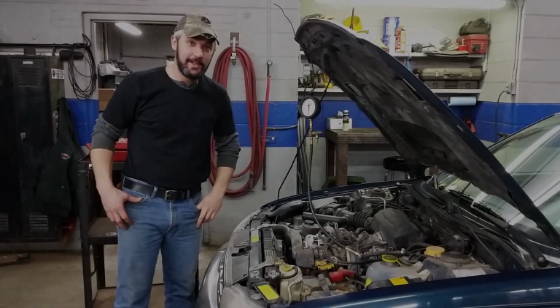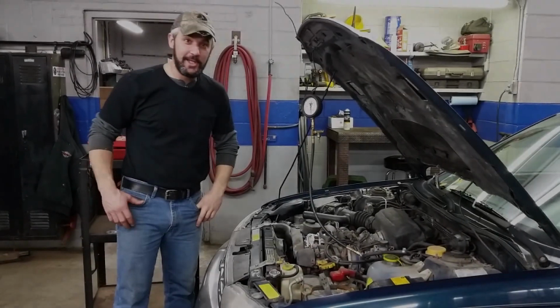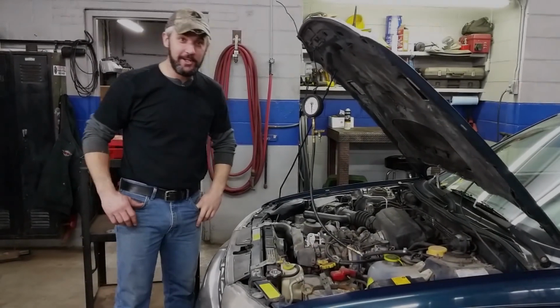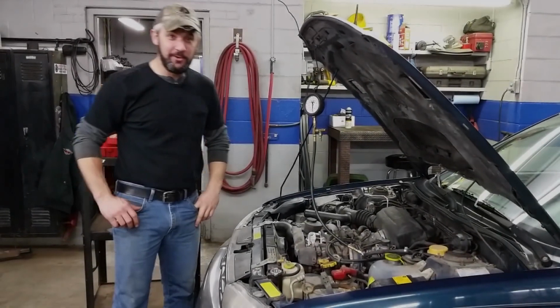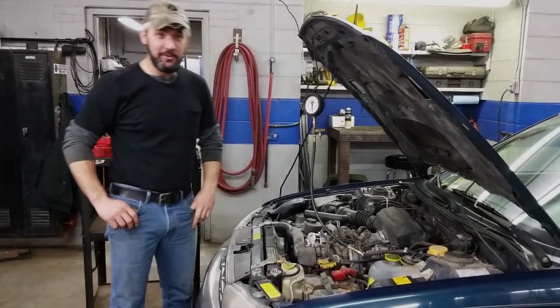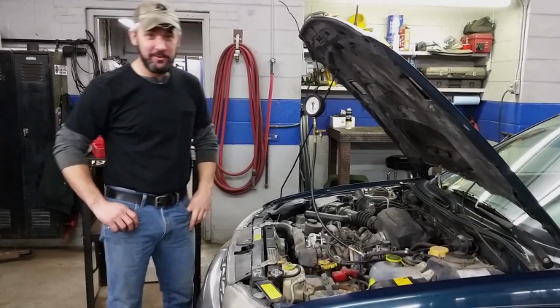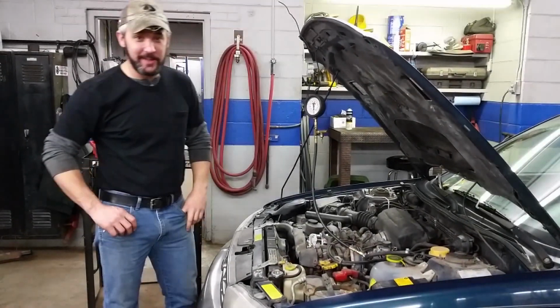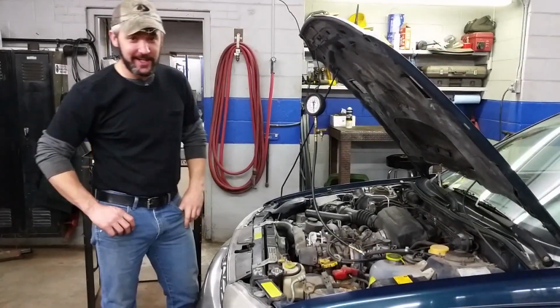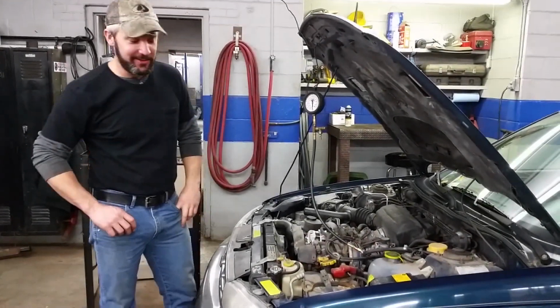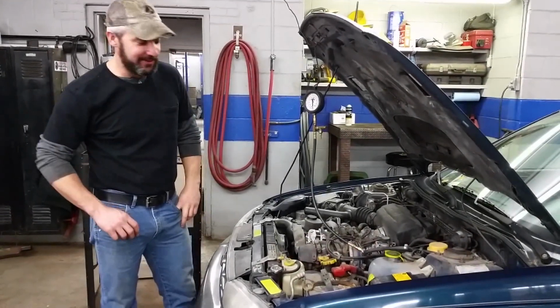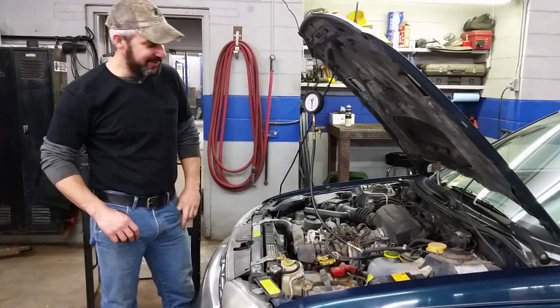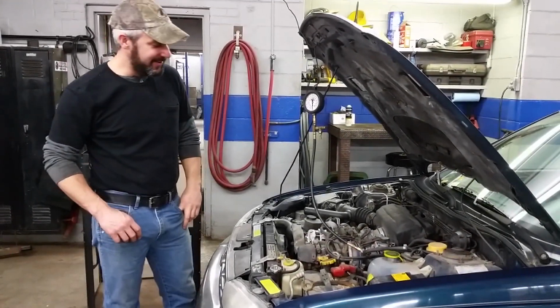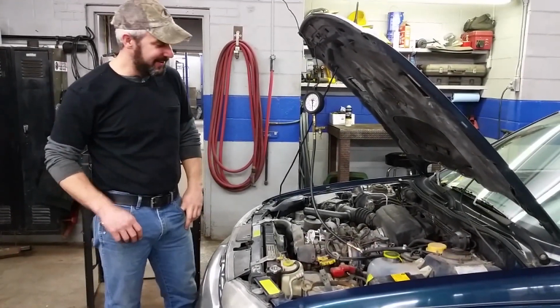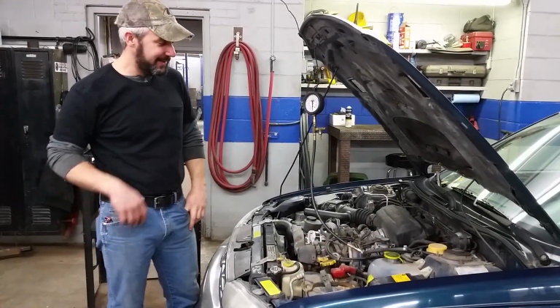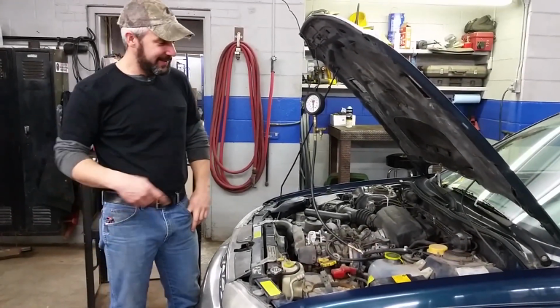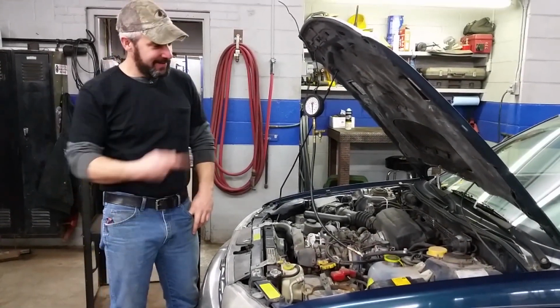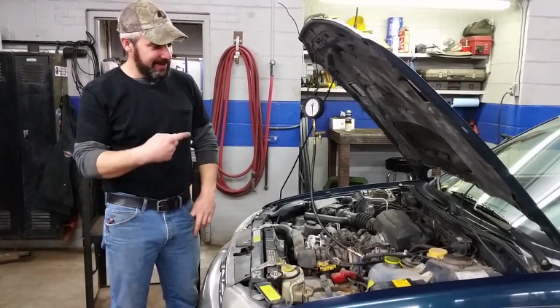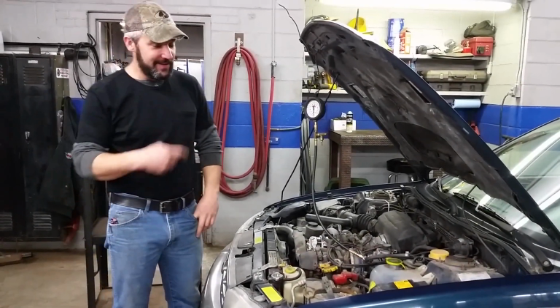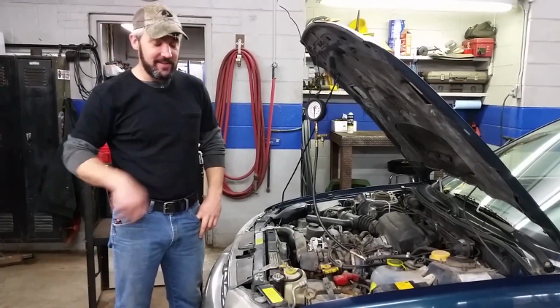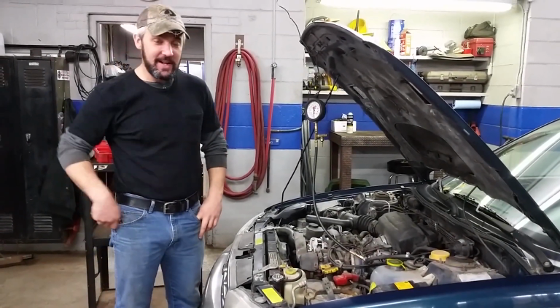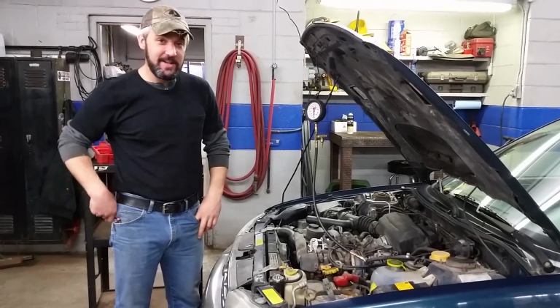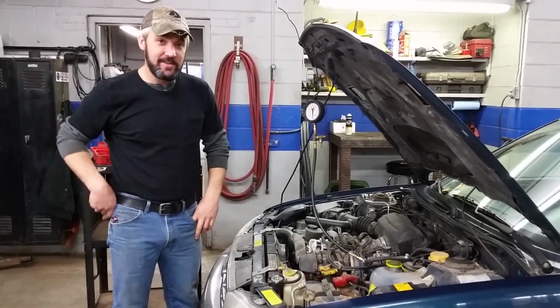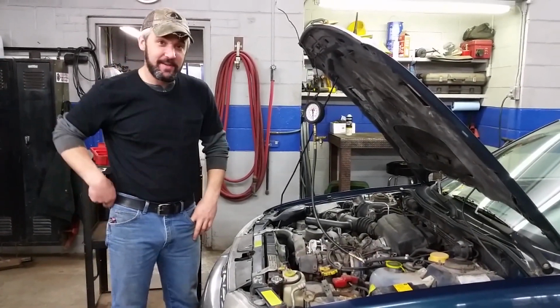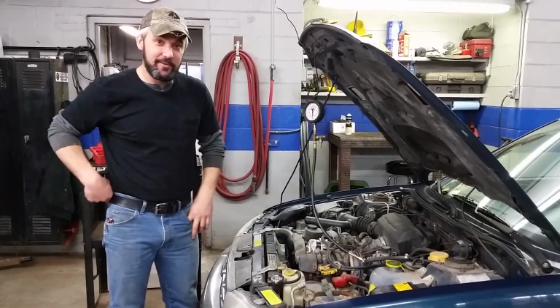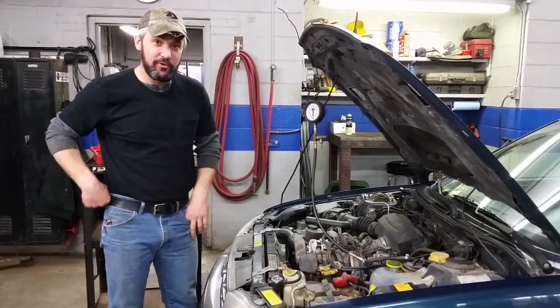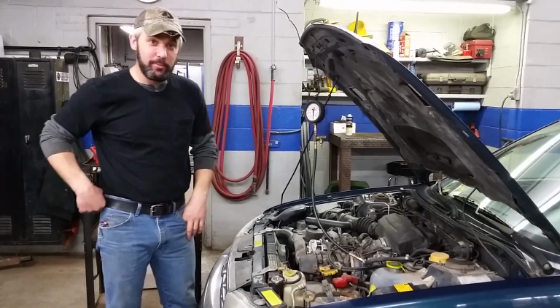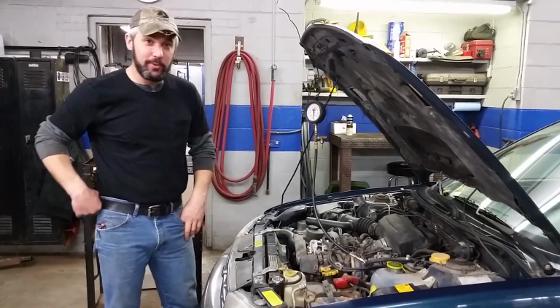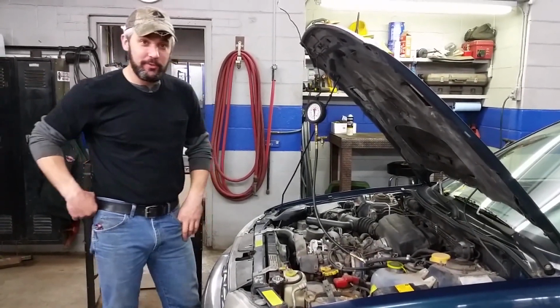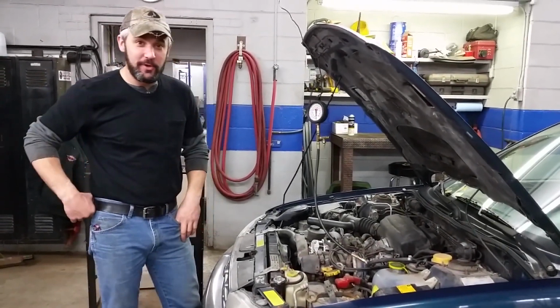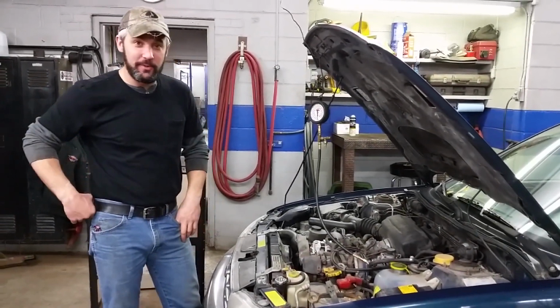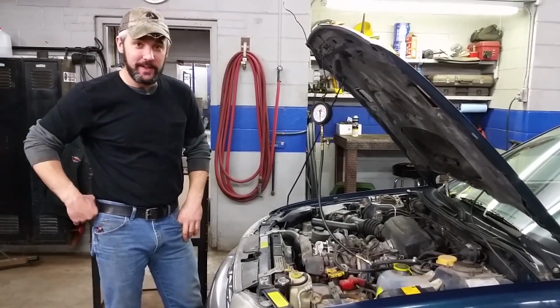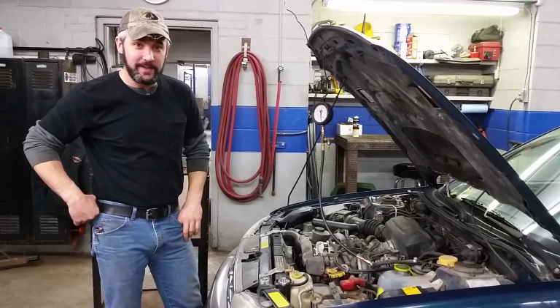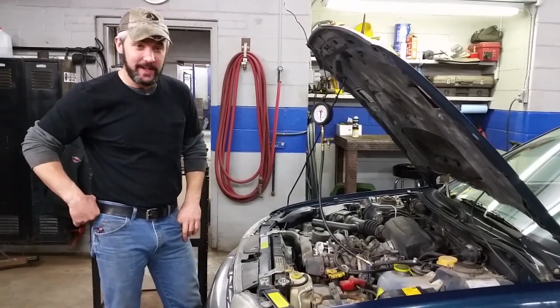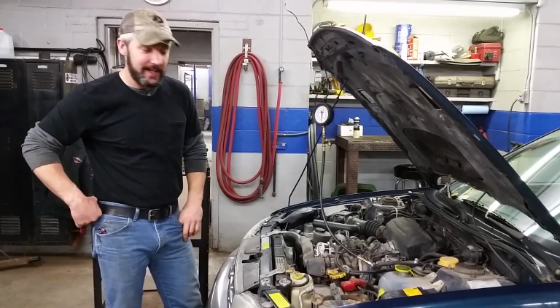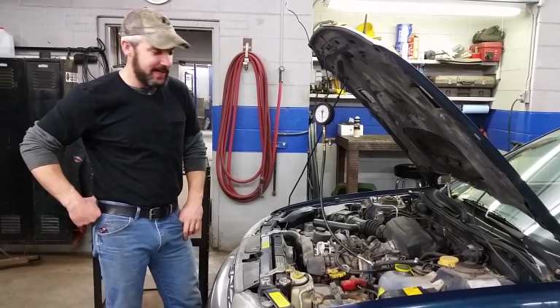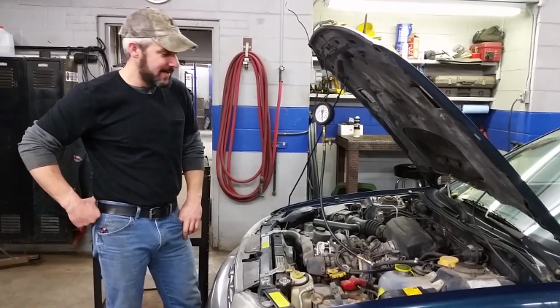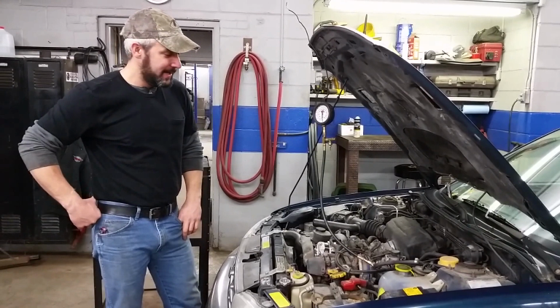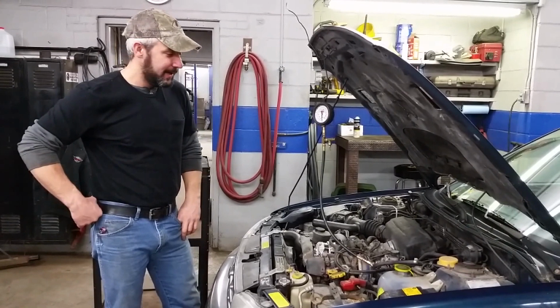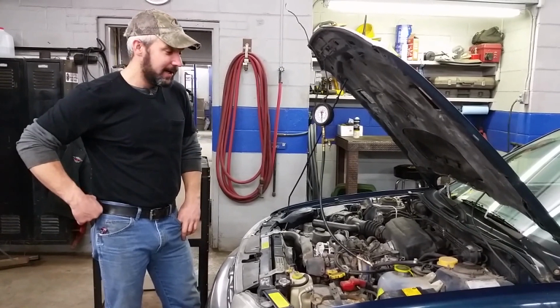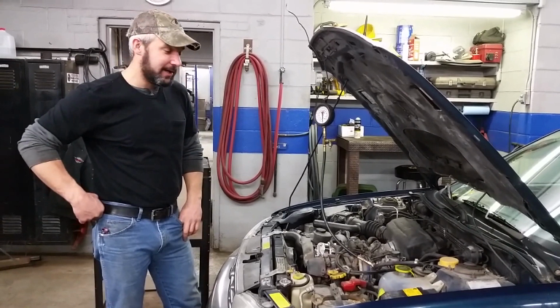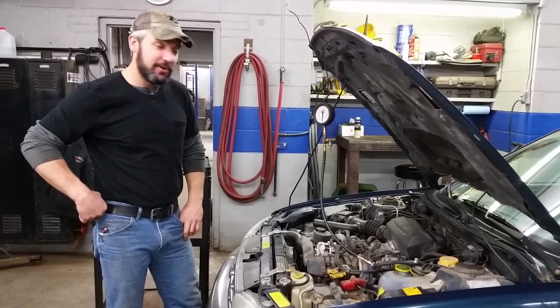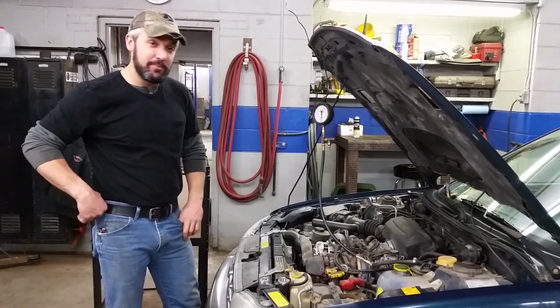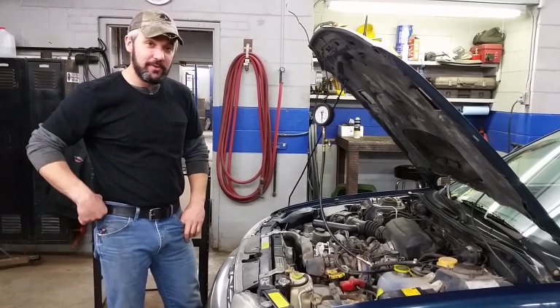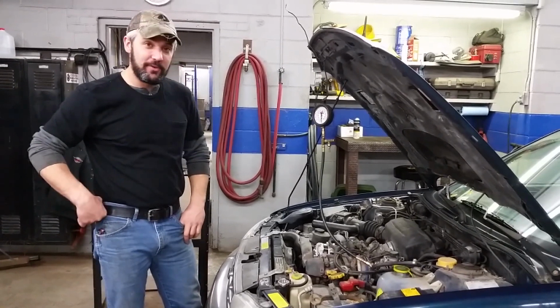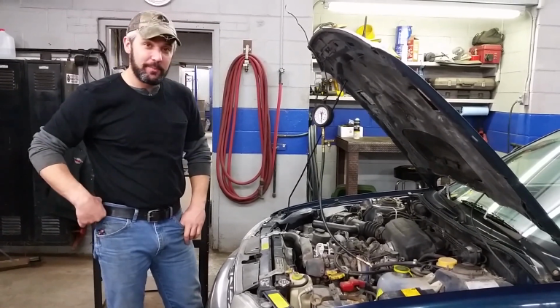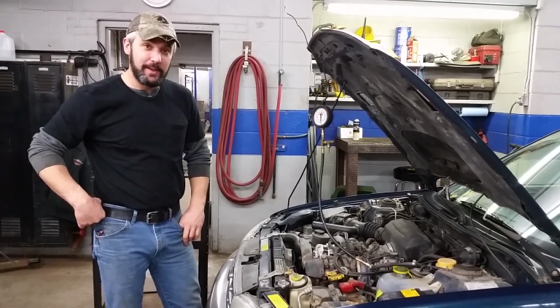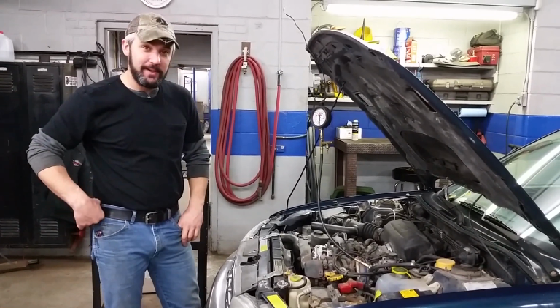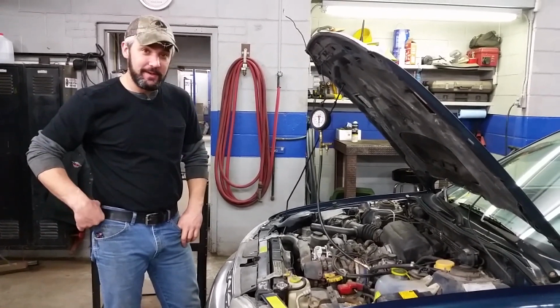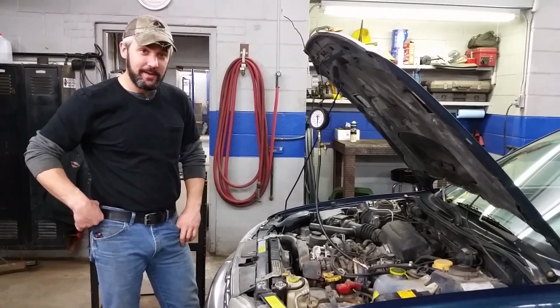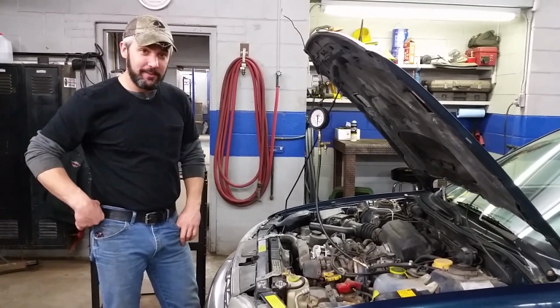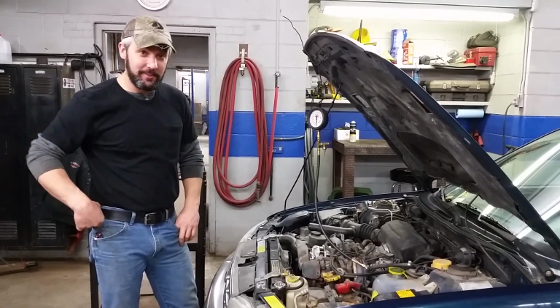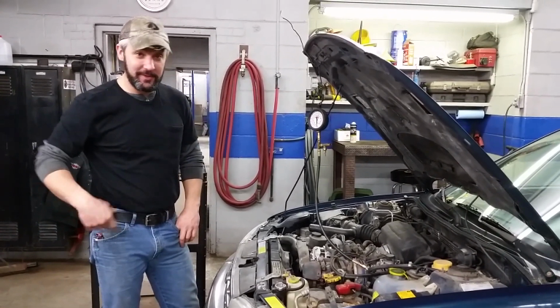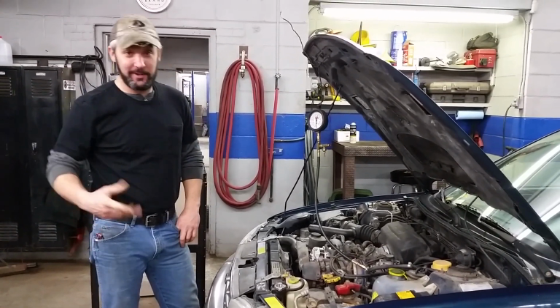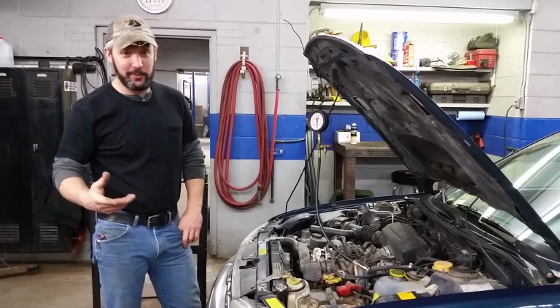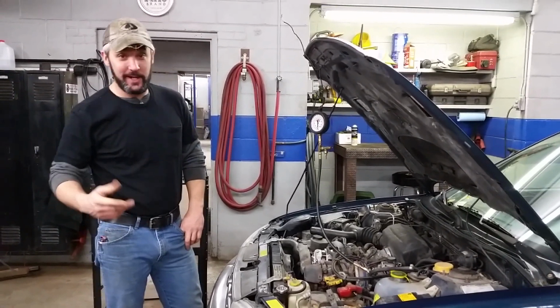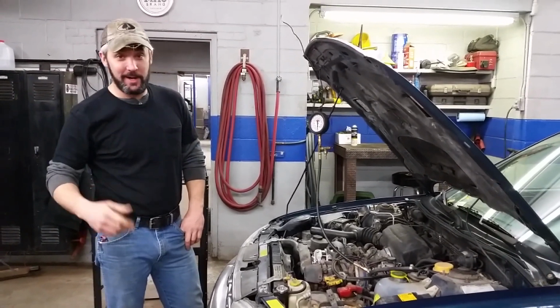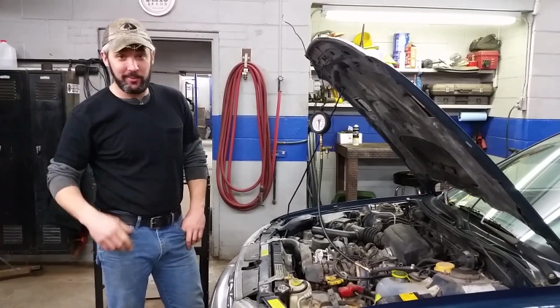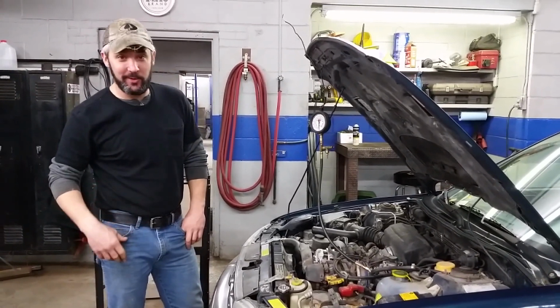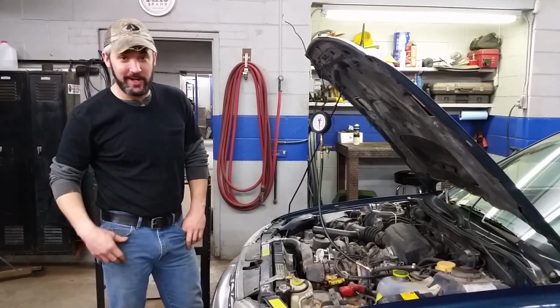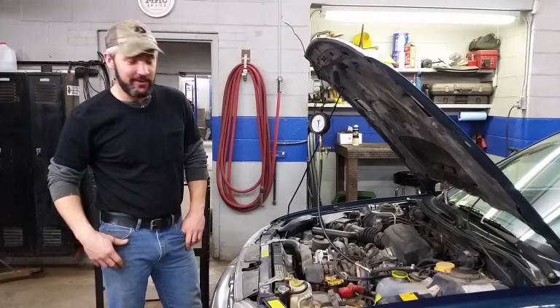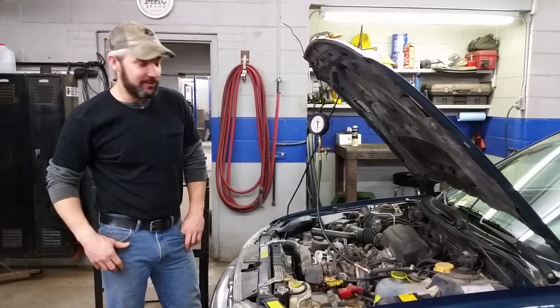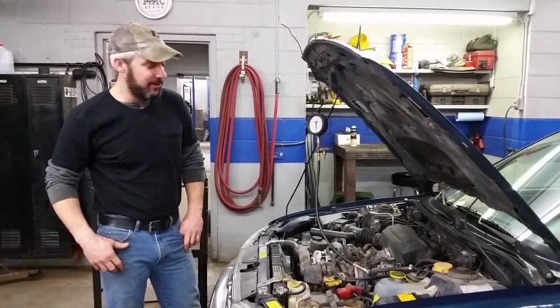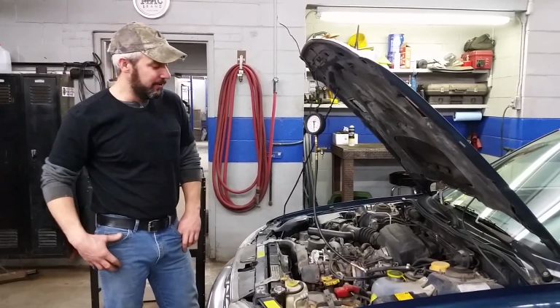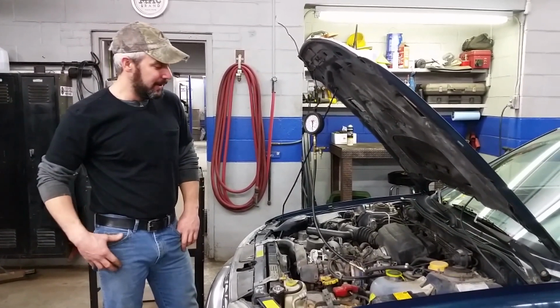Hey YouTube, Dr. O here. I have this '97 Subaru towed in today. The customer's complaint is that it quit while going down the road.